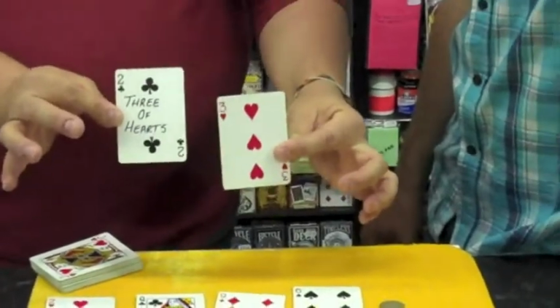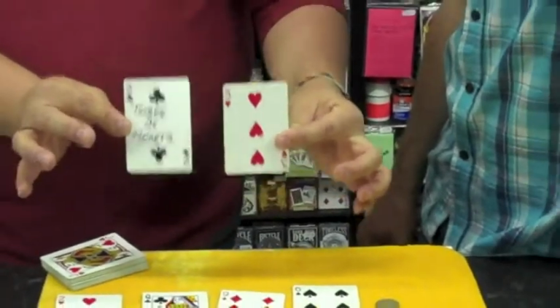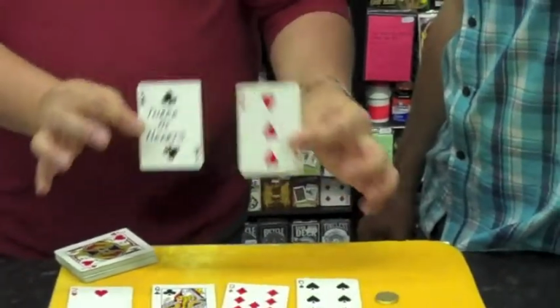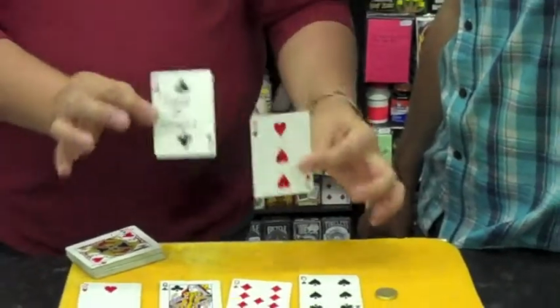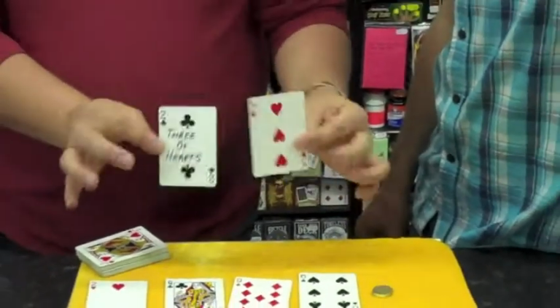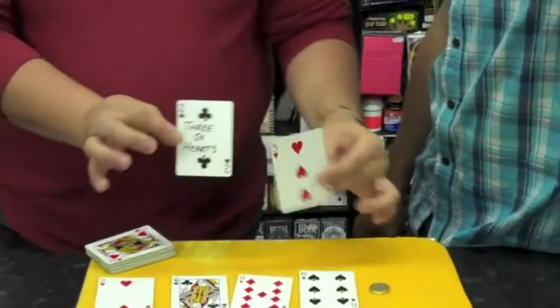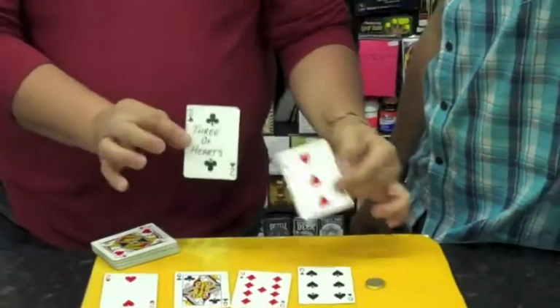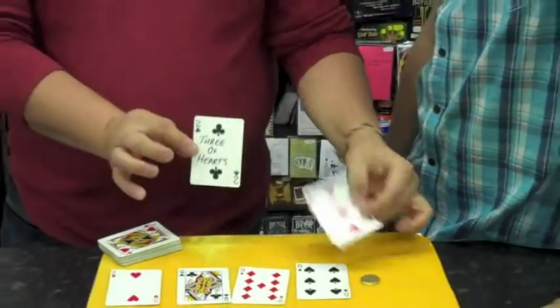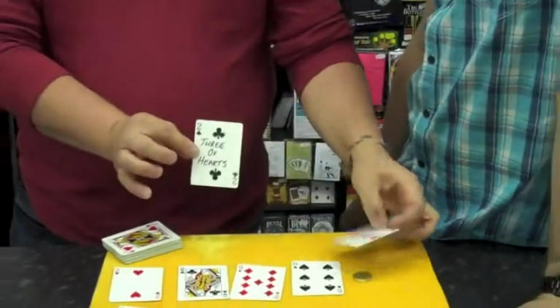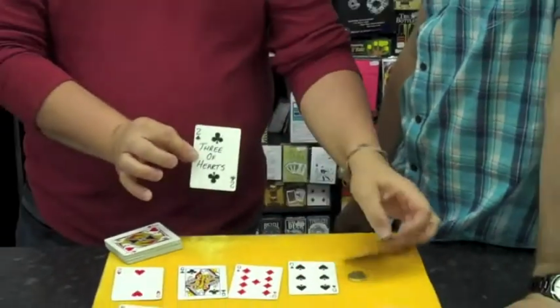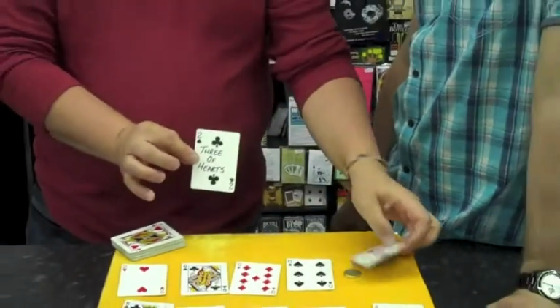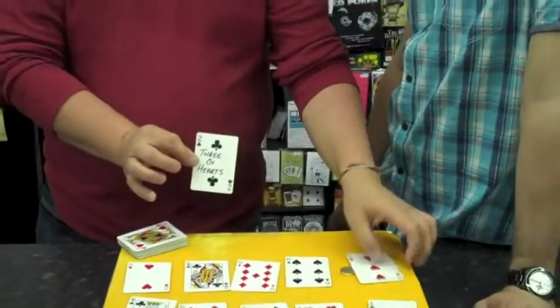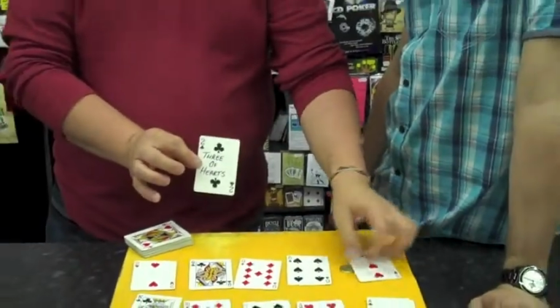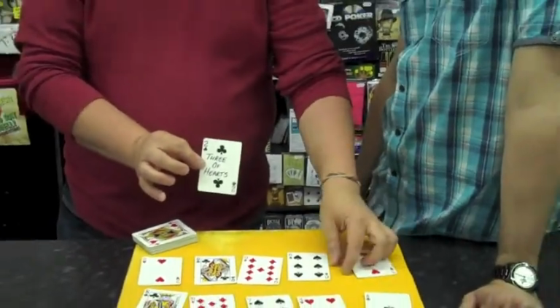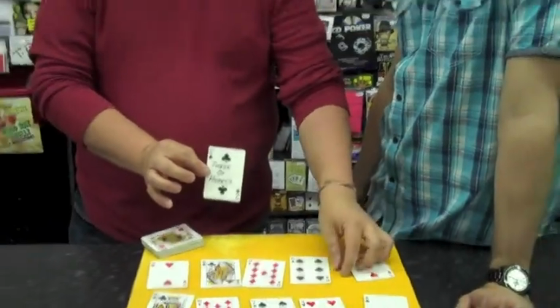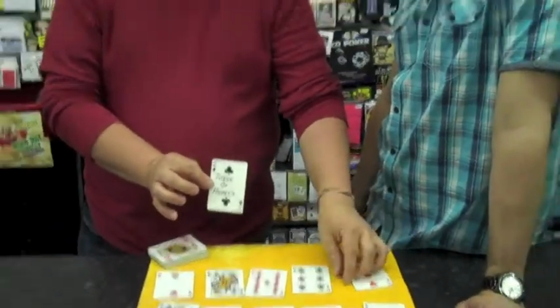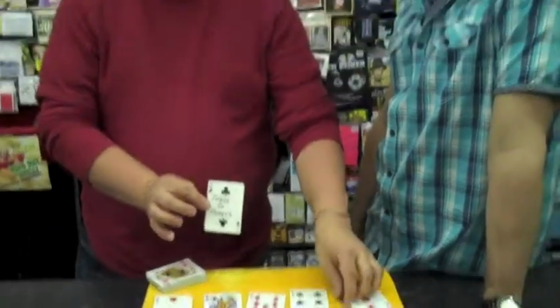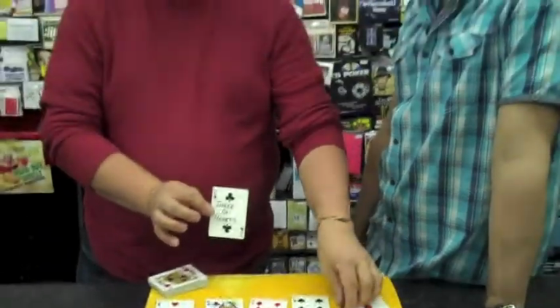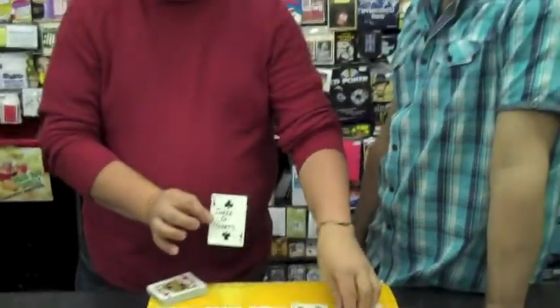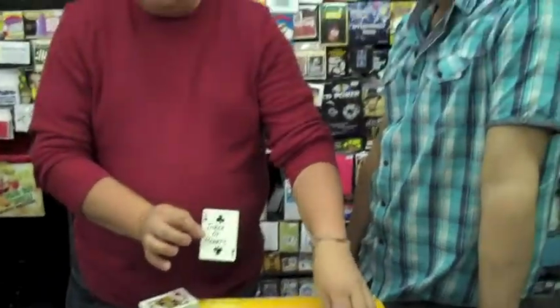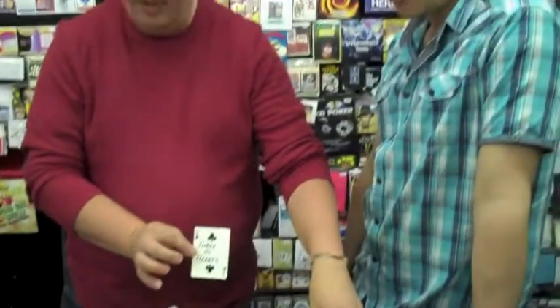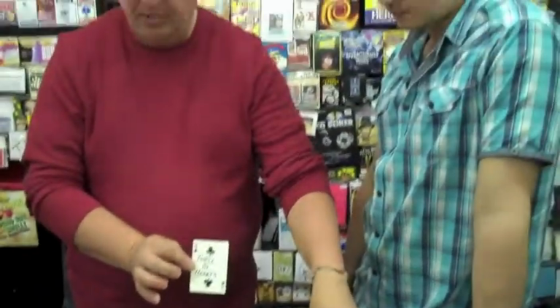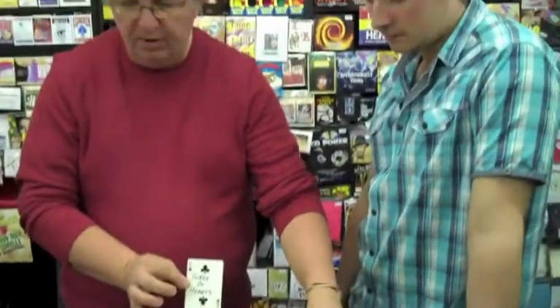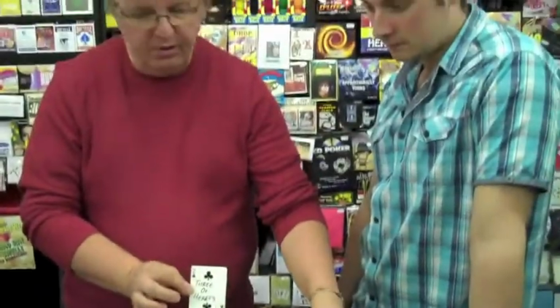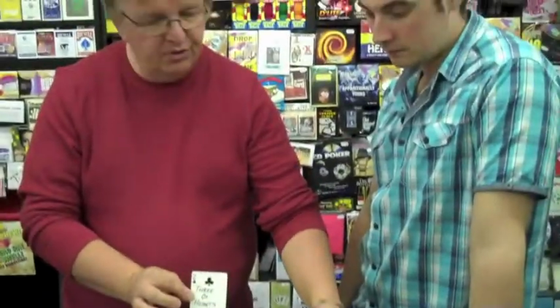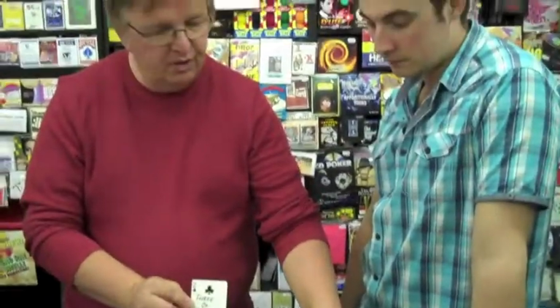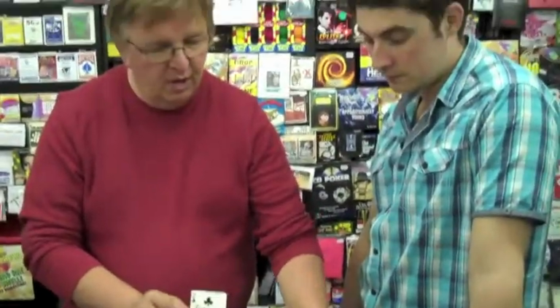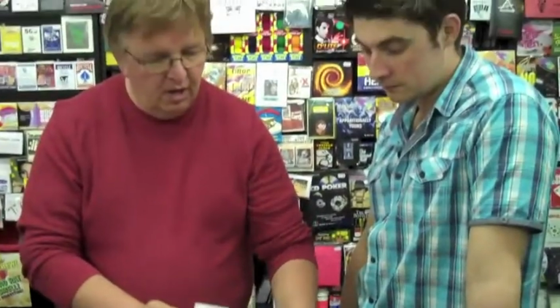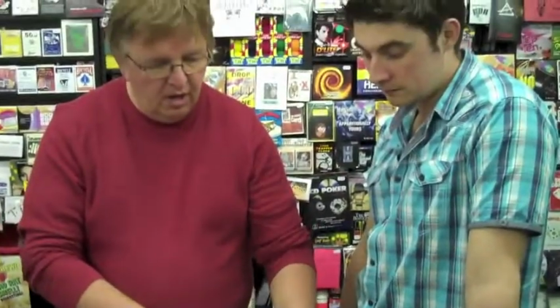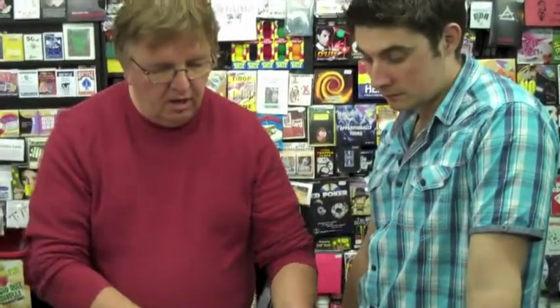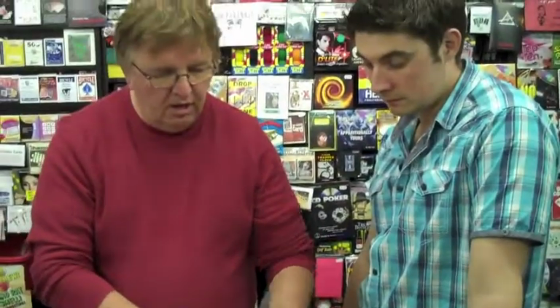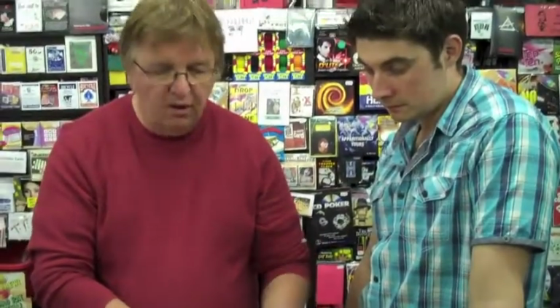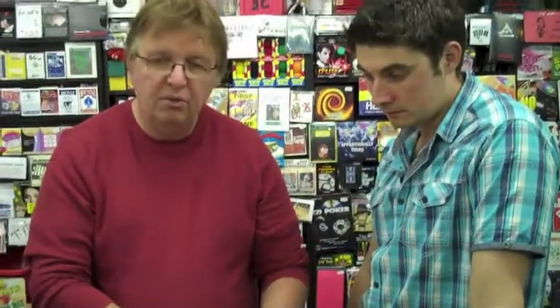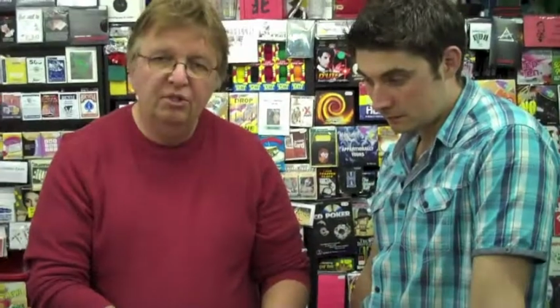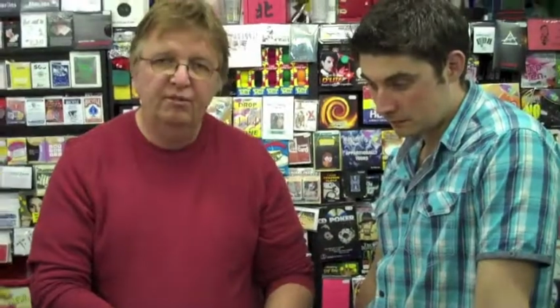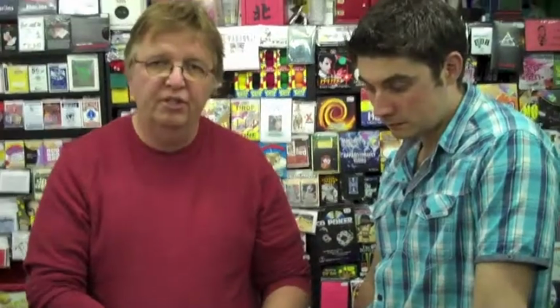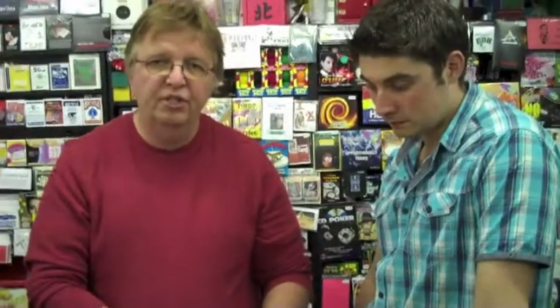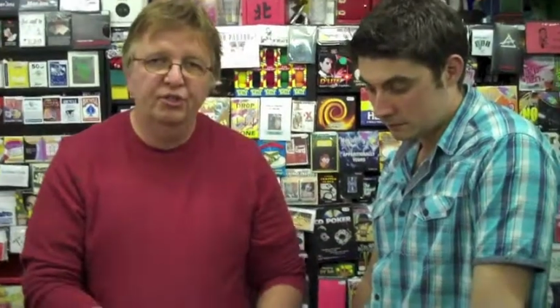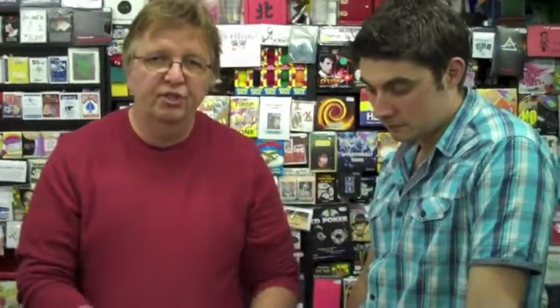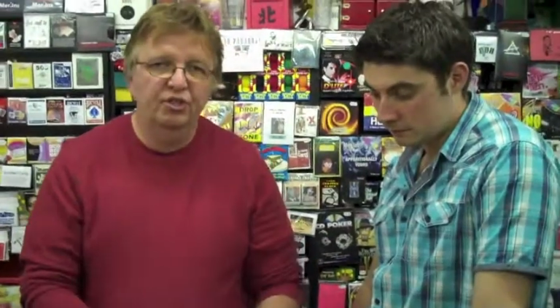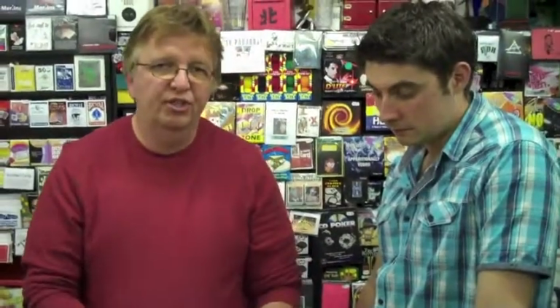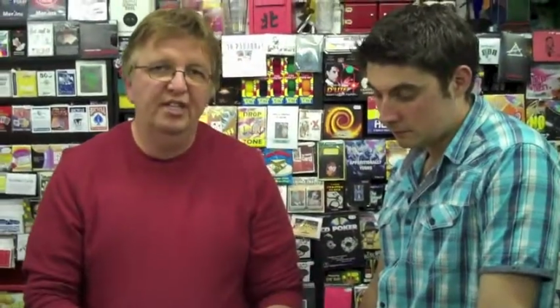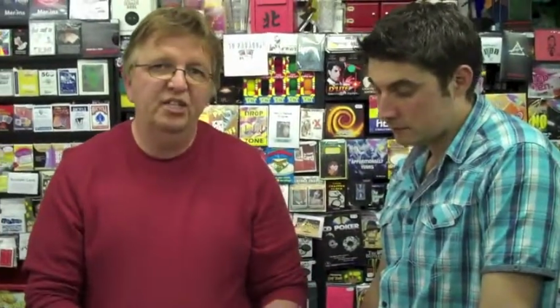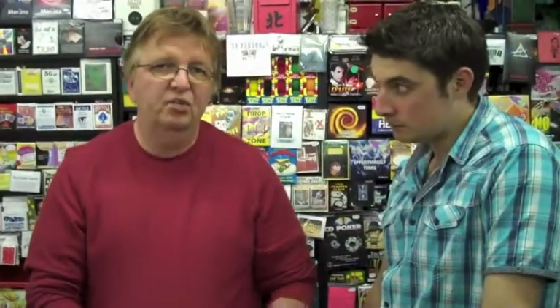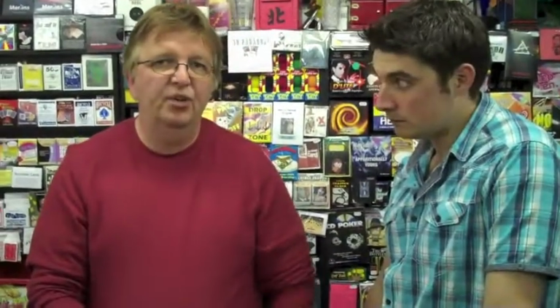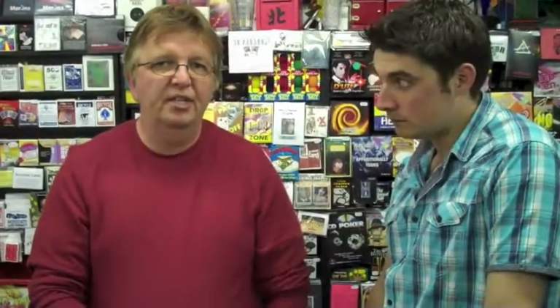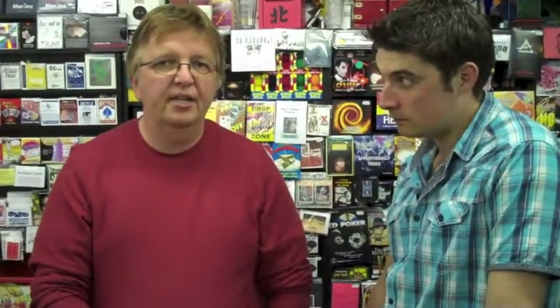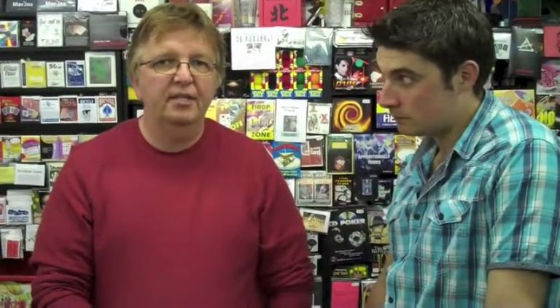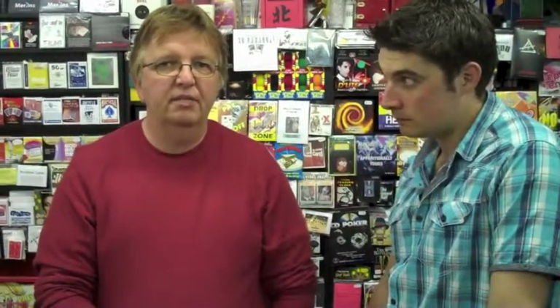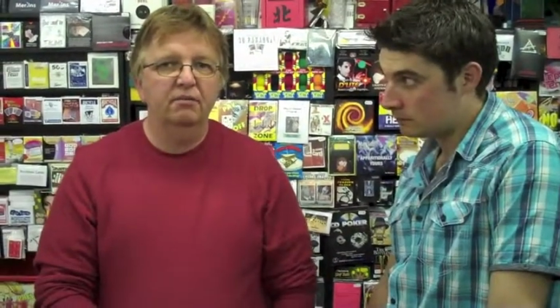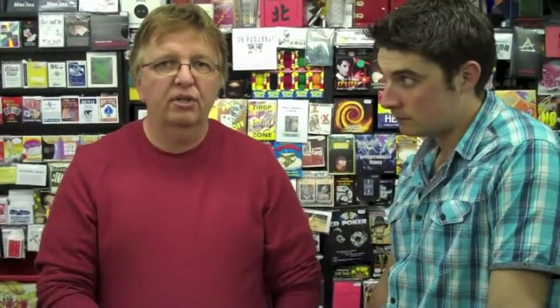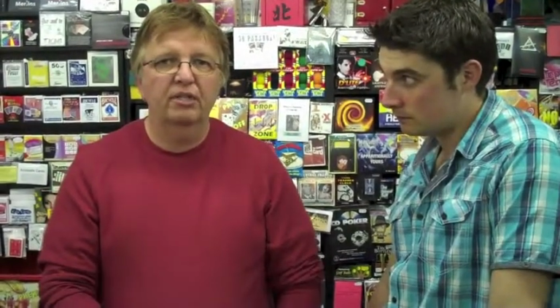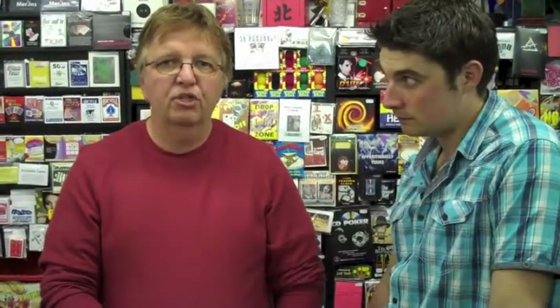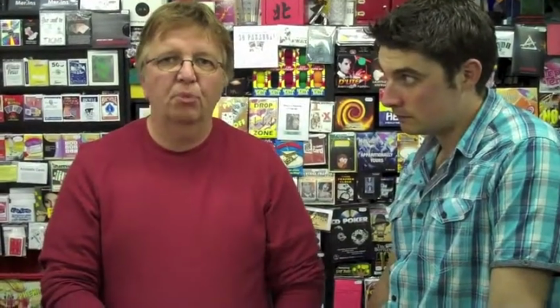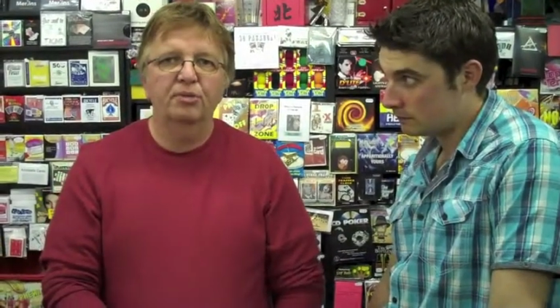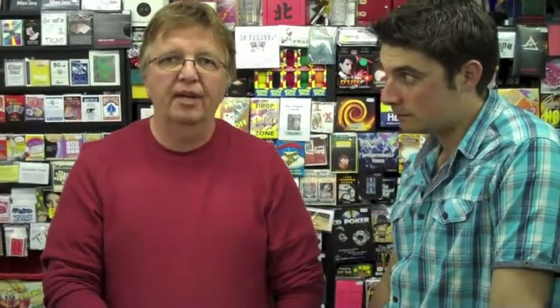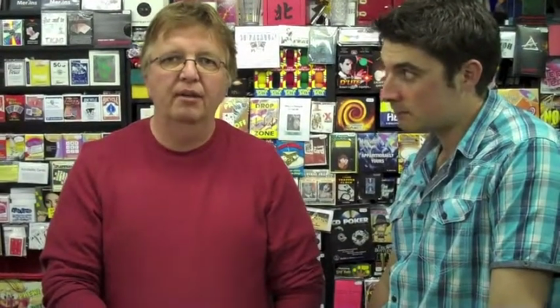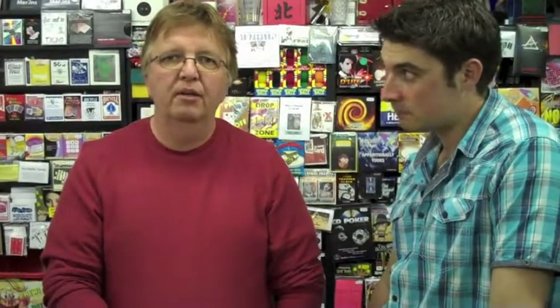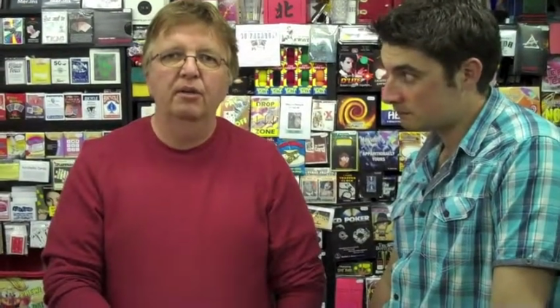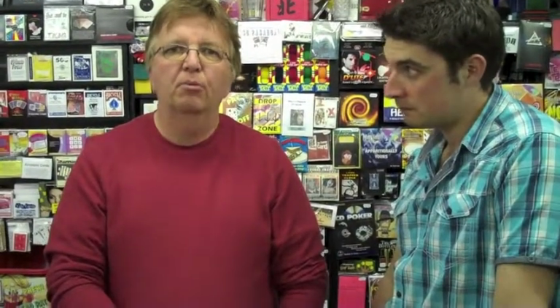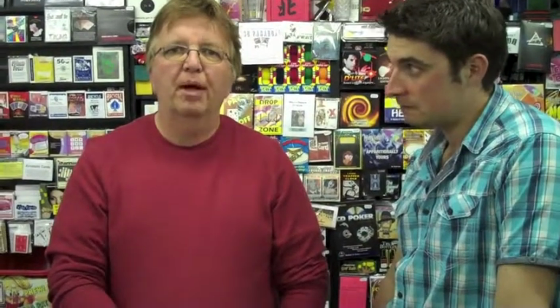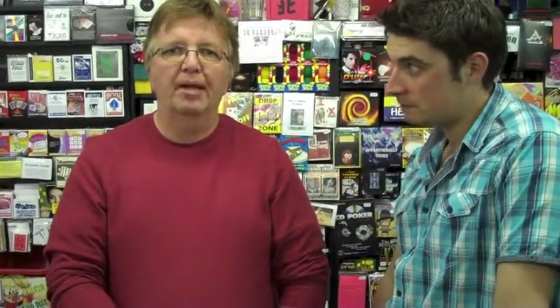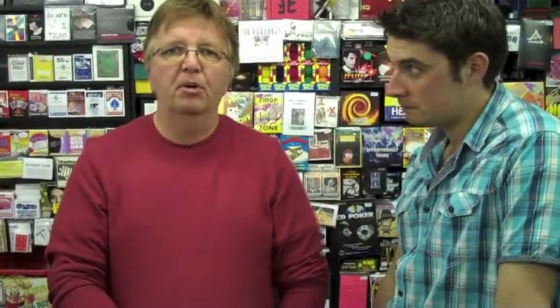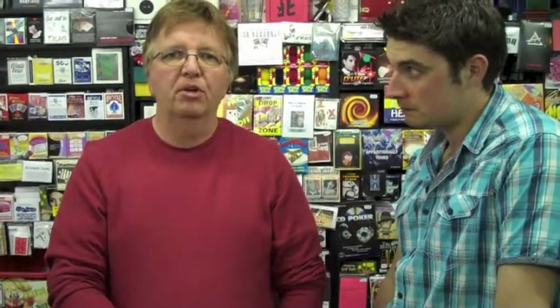So any card — you can choose any card you like, you can change your mind at any point, and once you've finished, it's just an instant reset. So that's Top Ten by Ali Bongo.